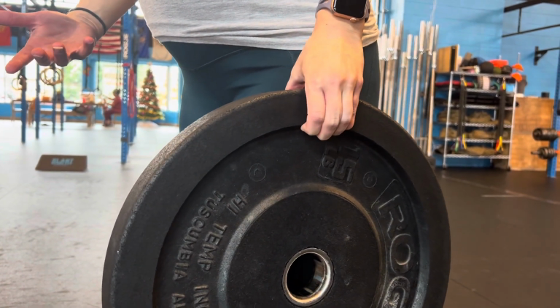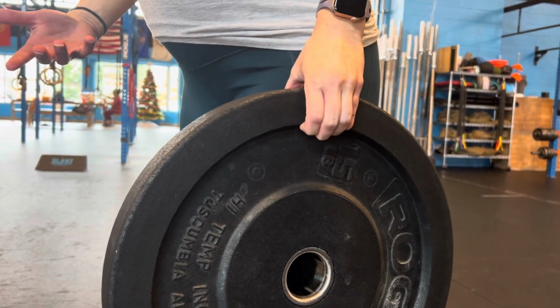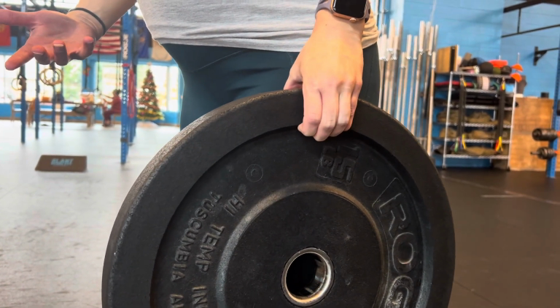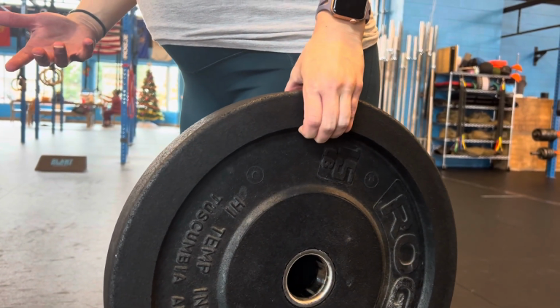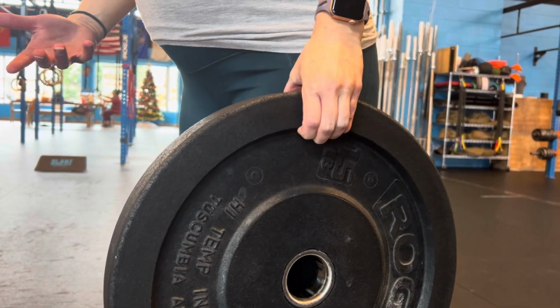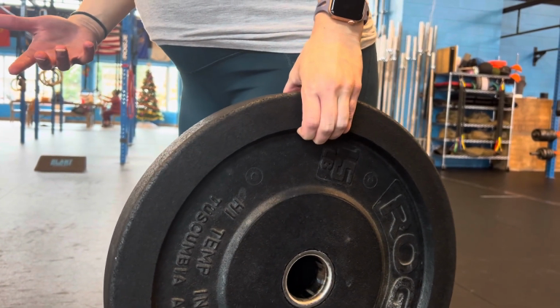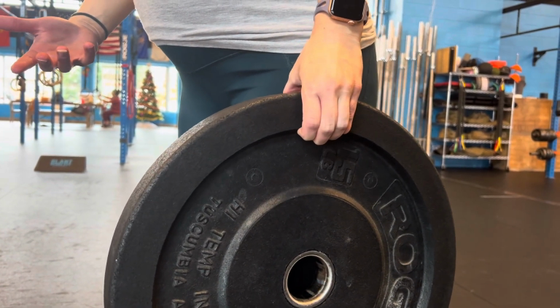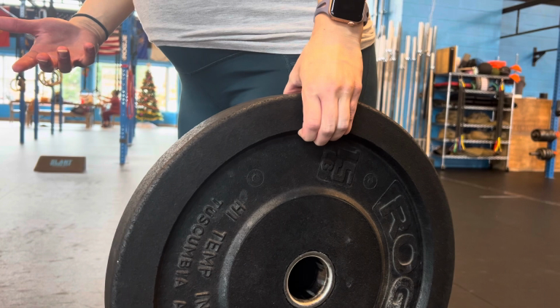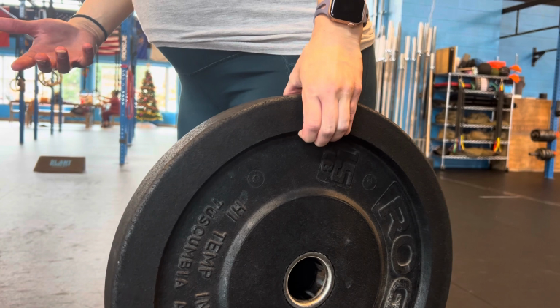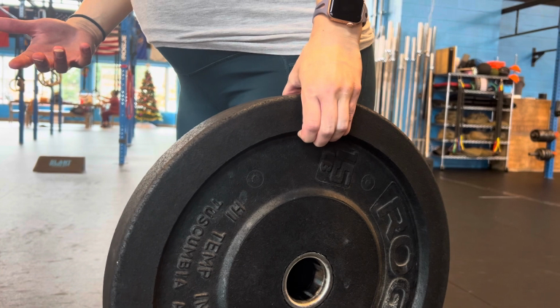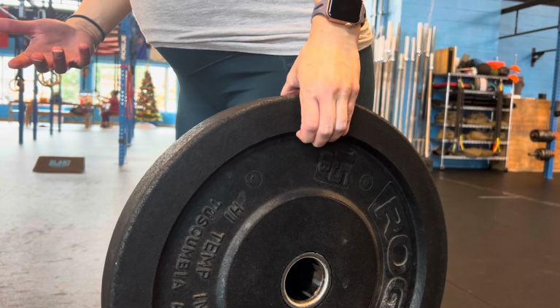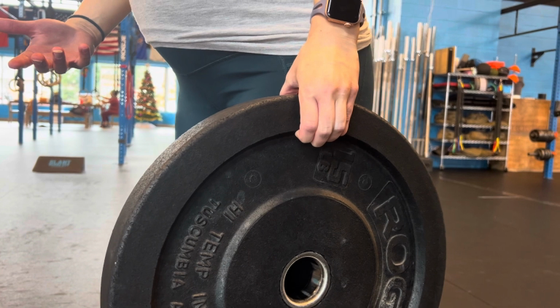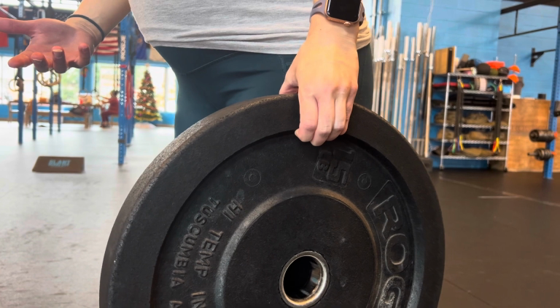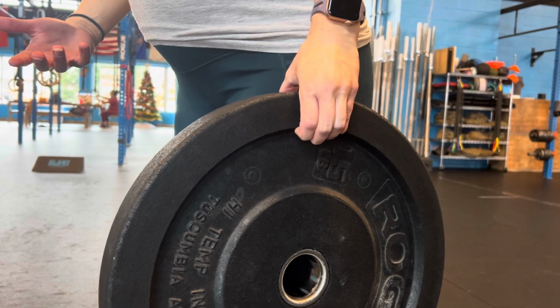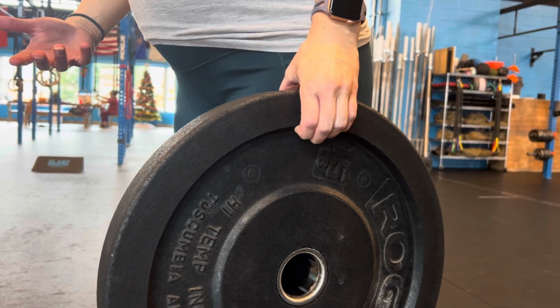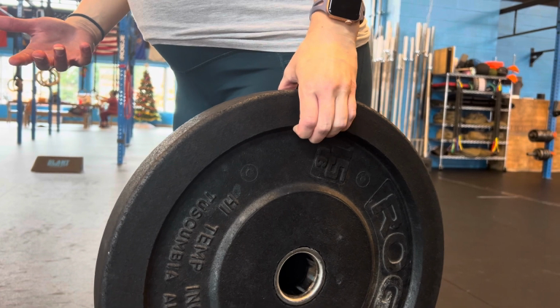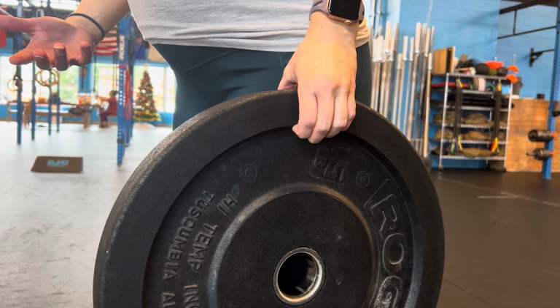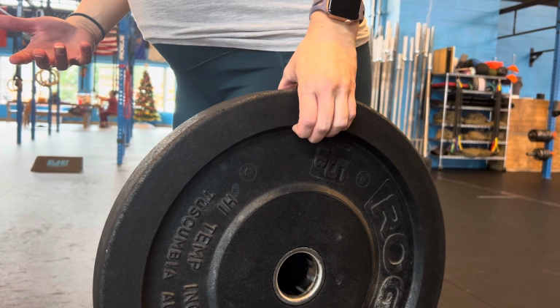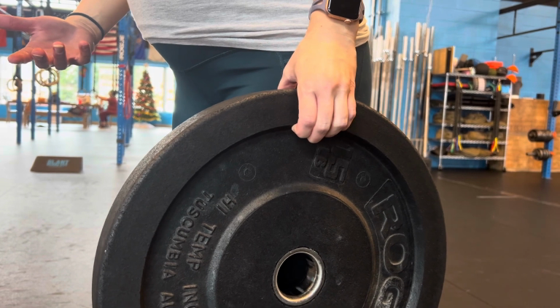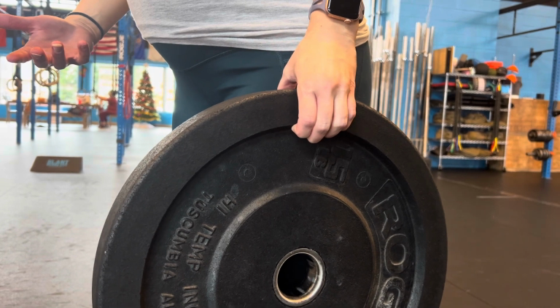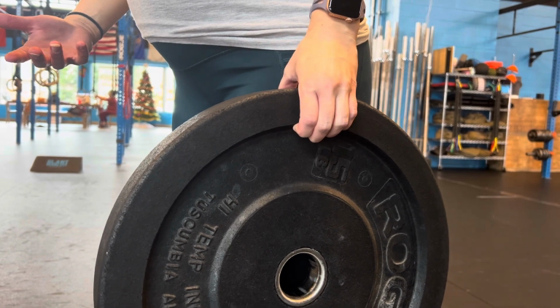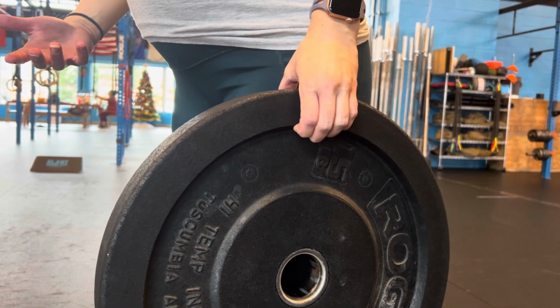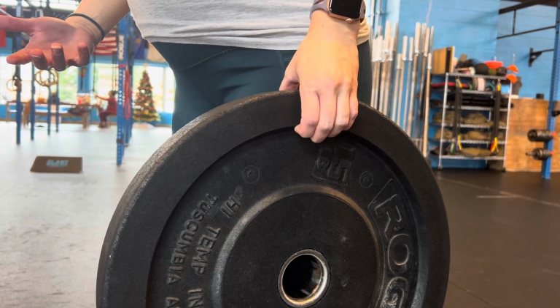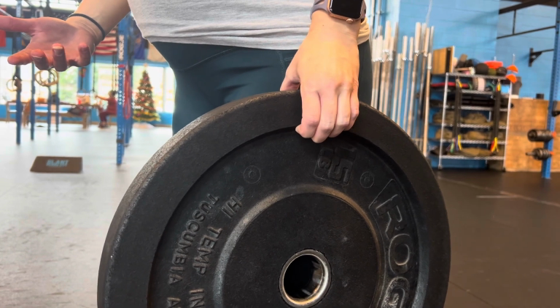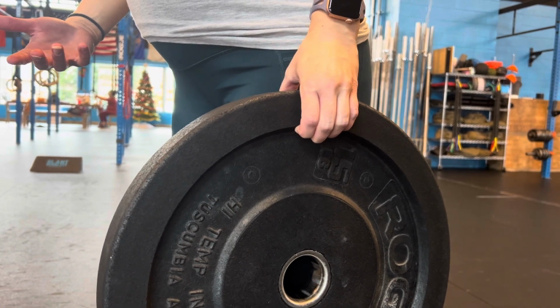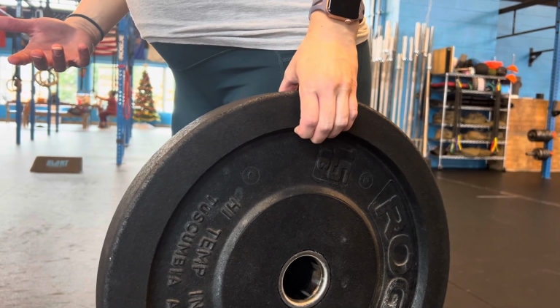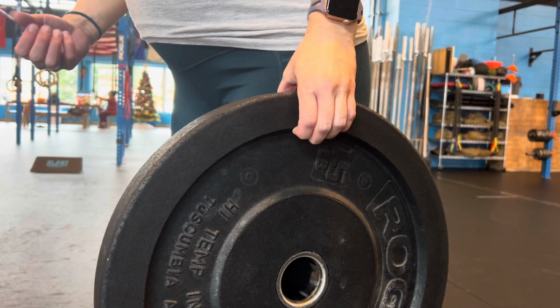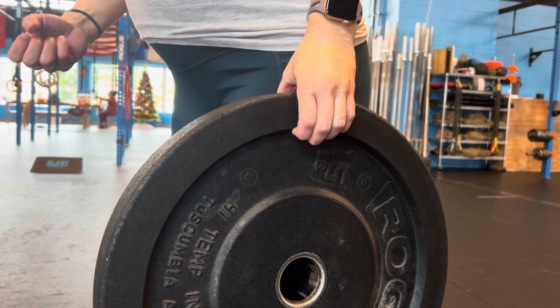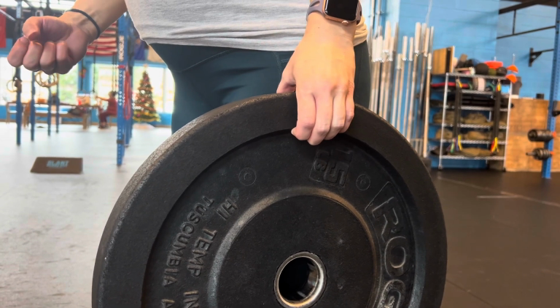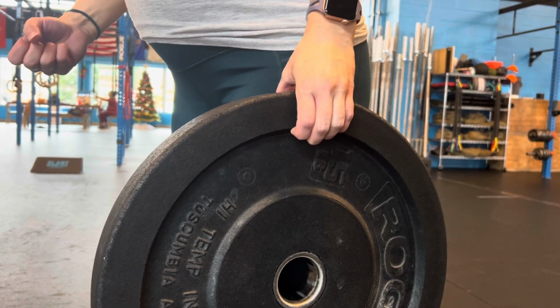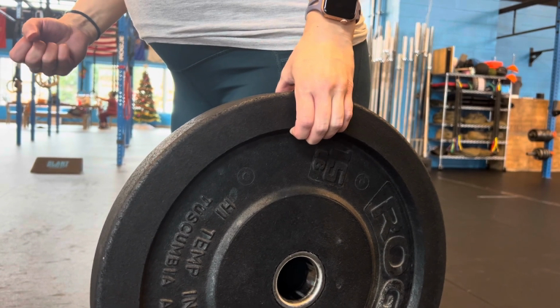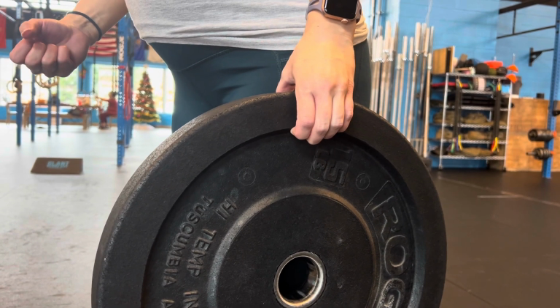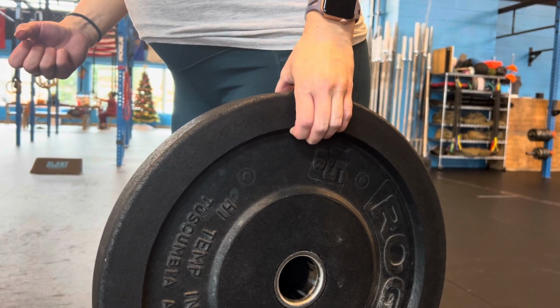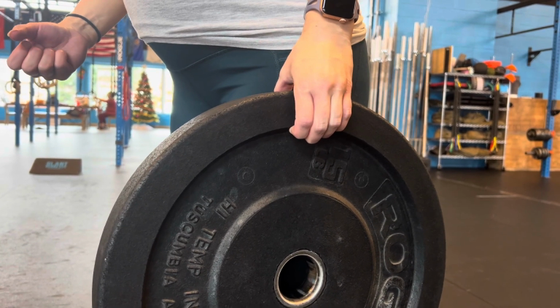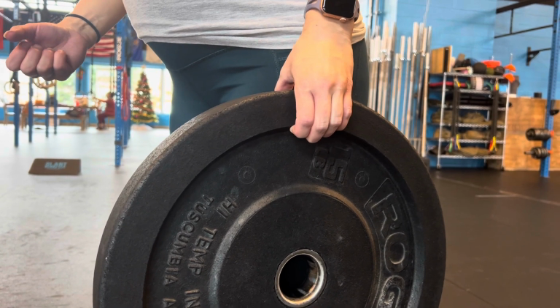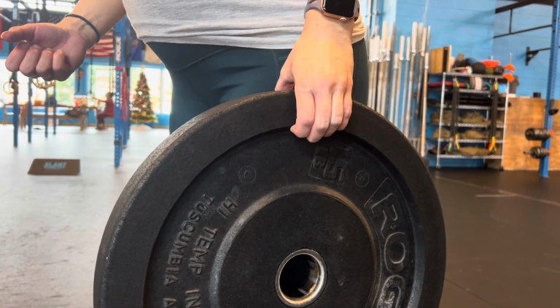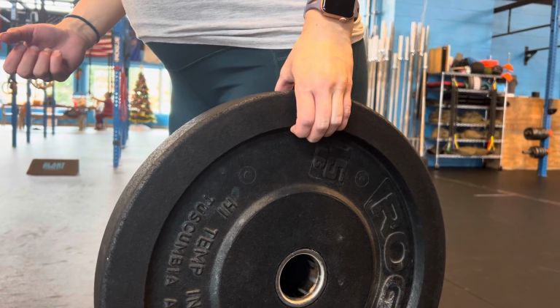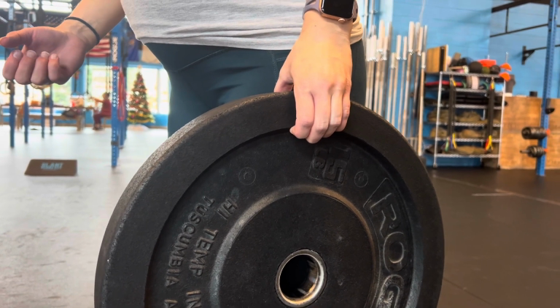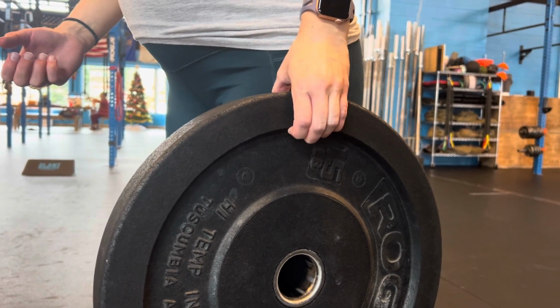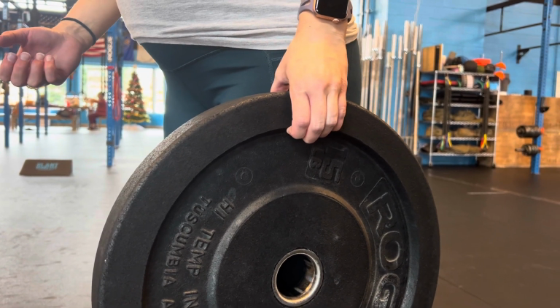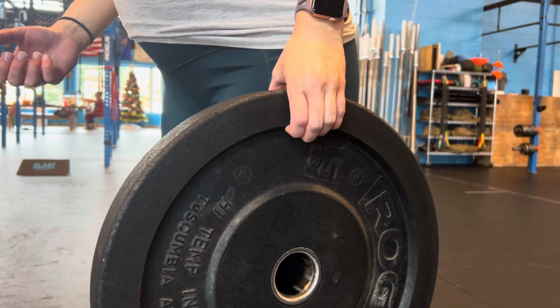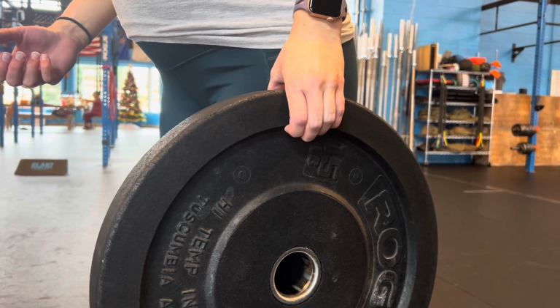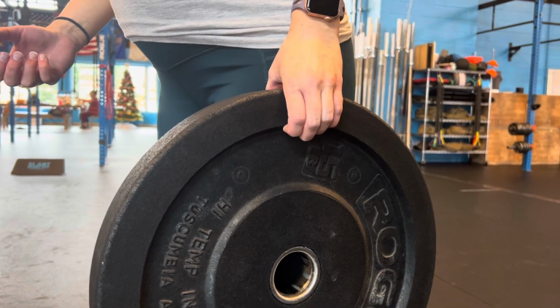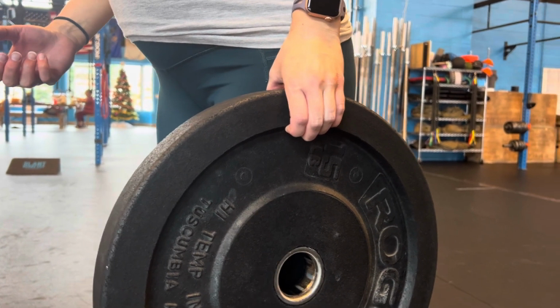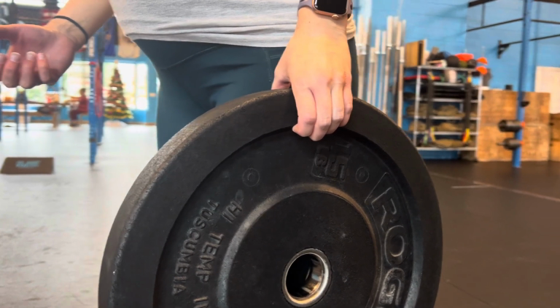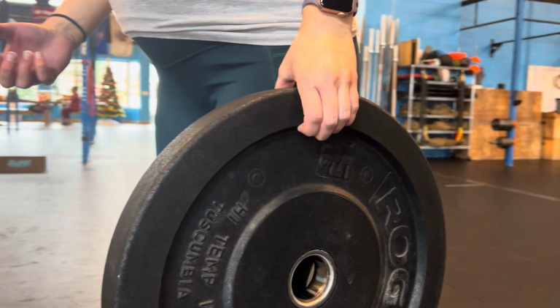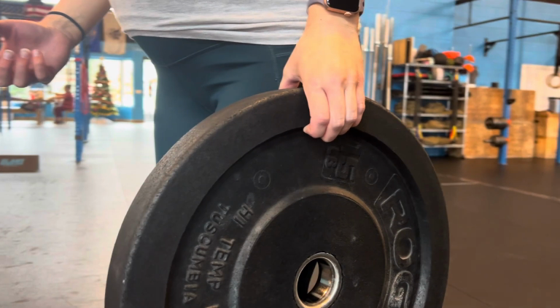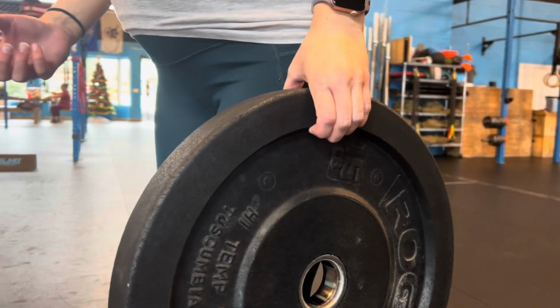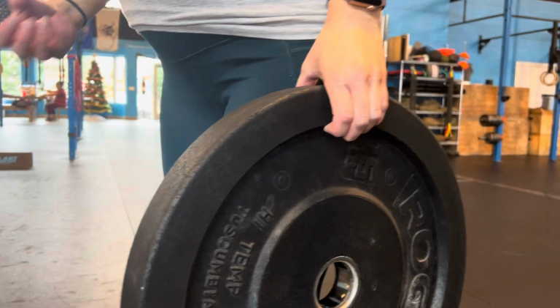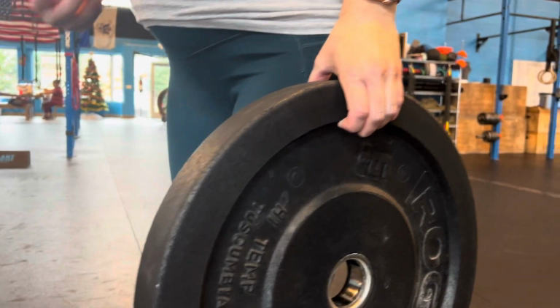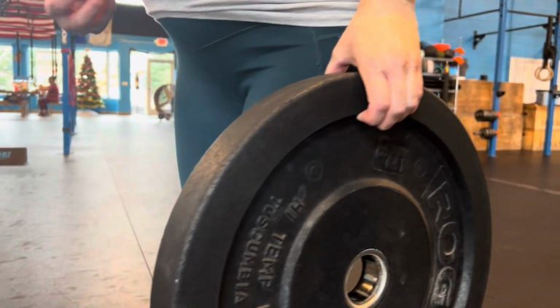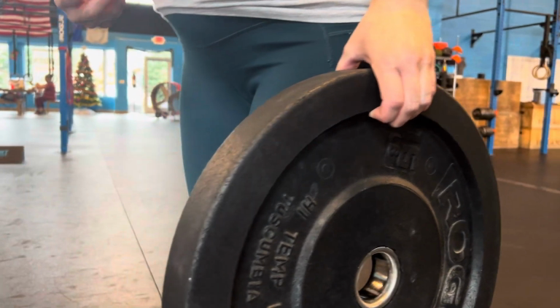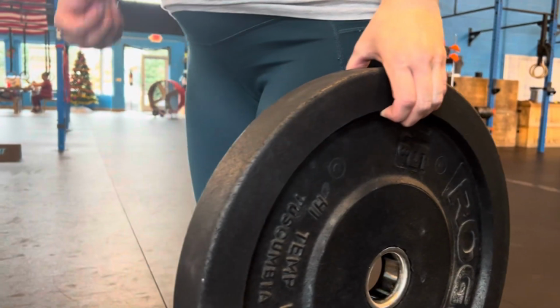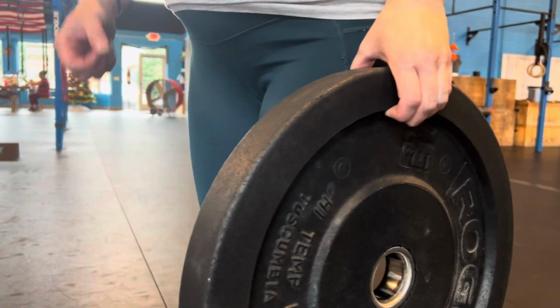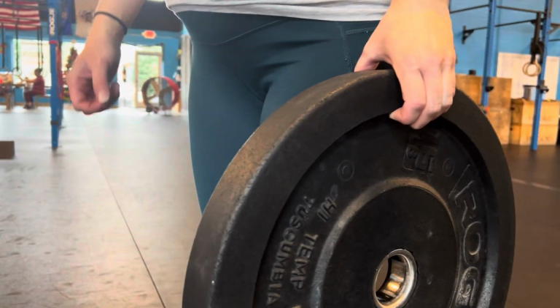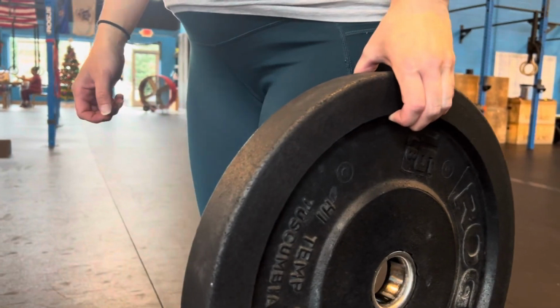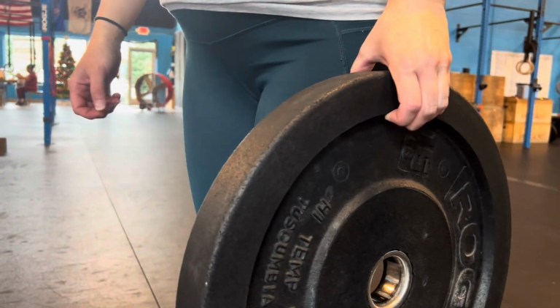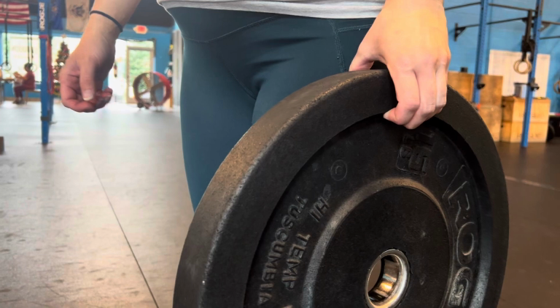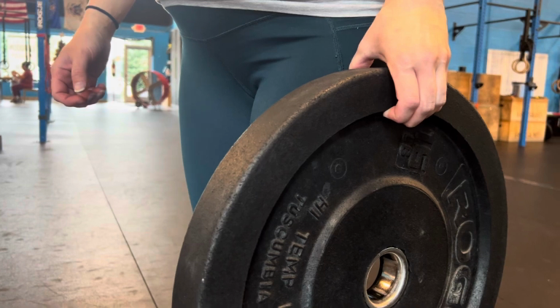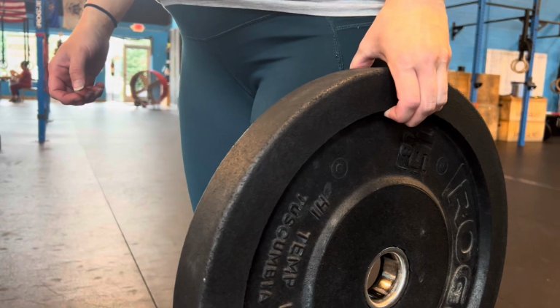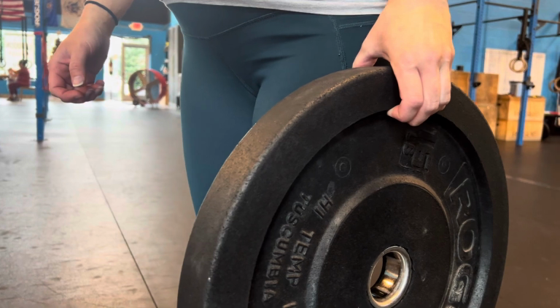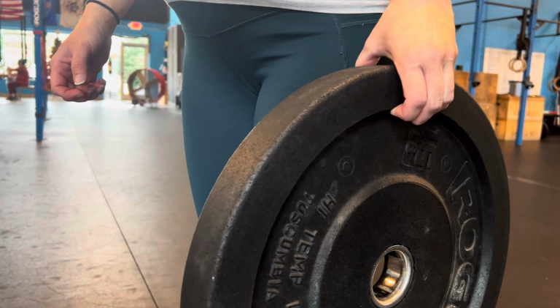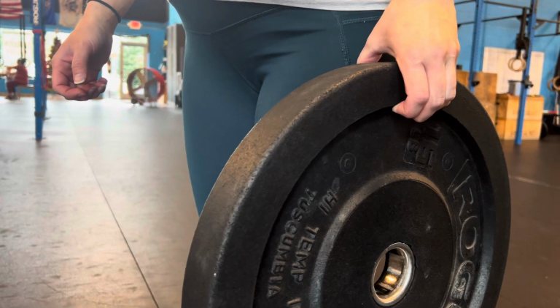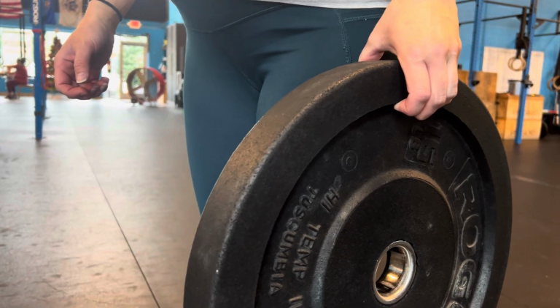So curl those fingers under. Make sure all the knuckles are bent in some capacity. And that's going to help strengthen your grip.